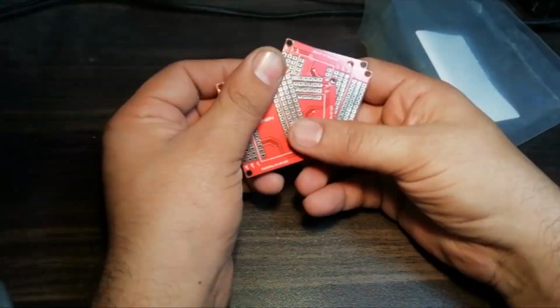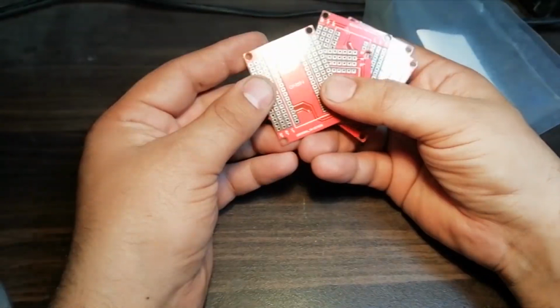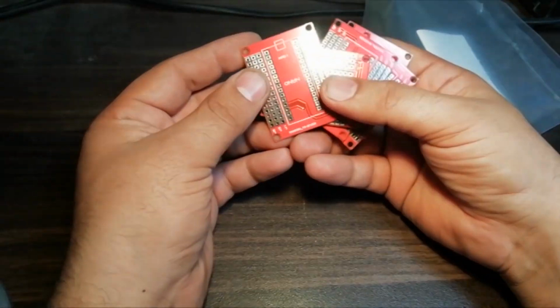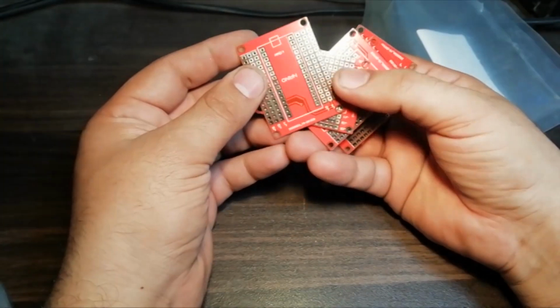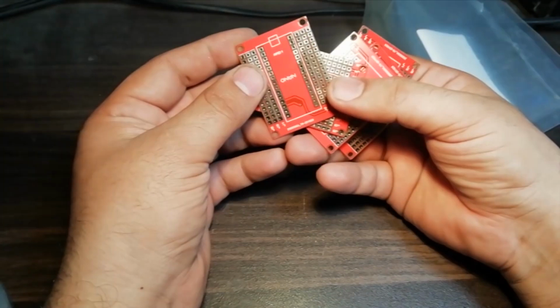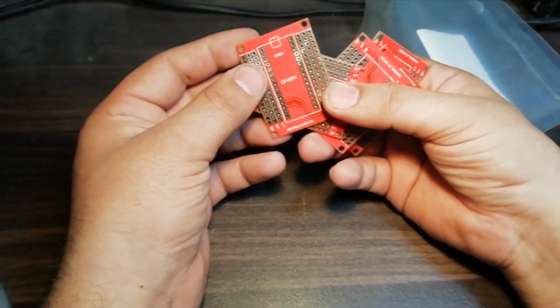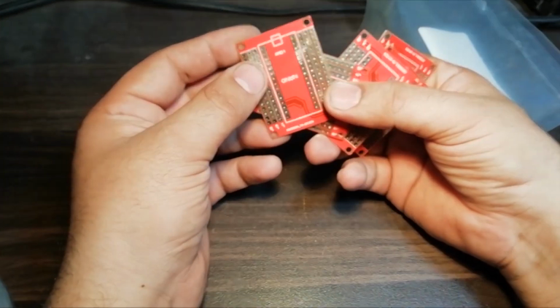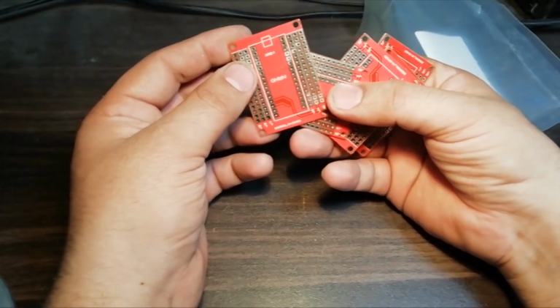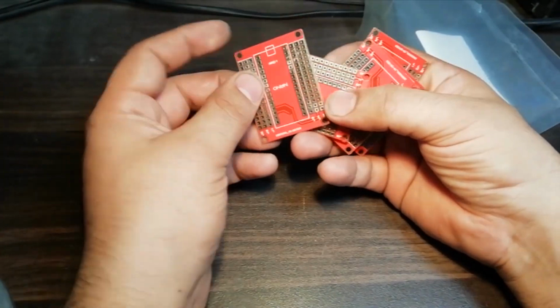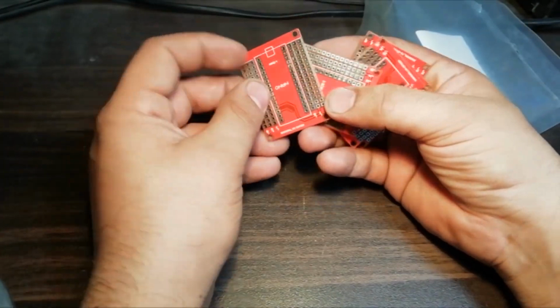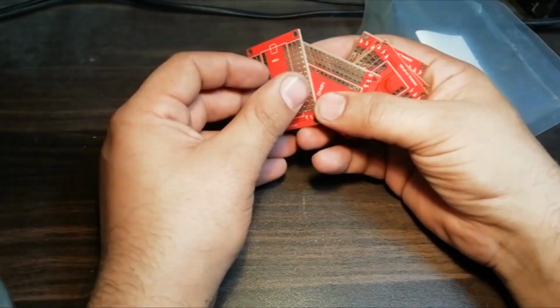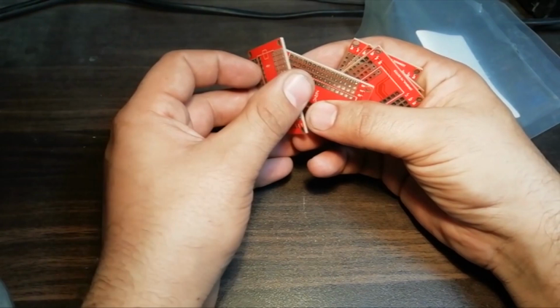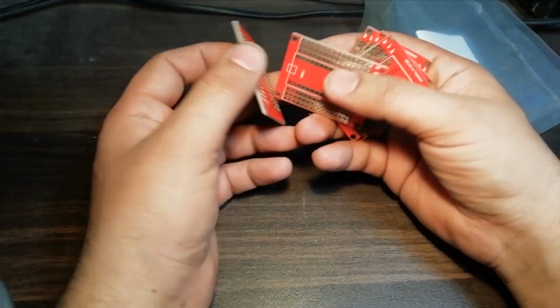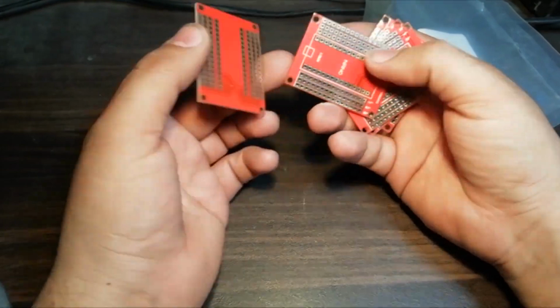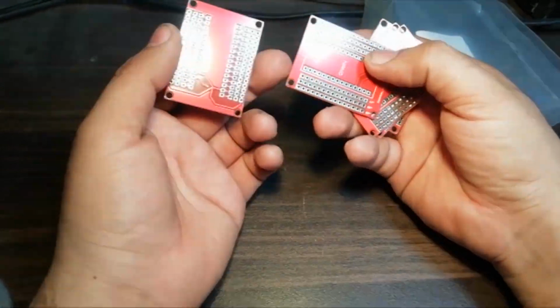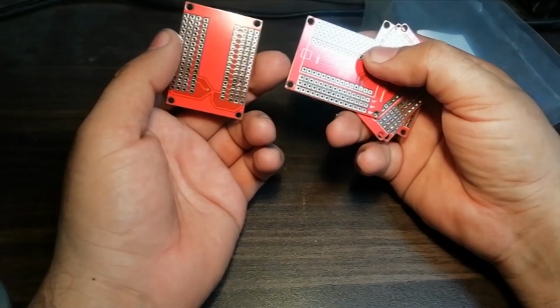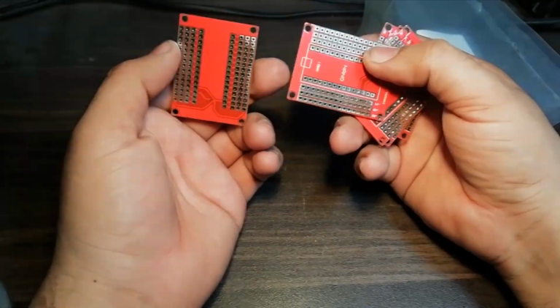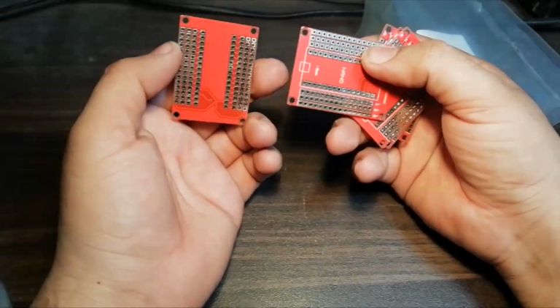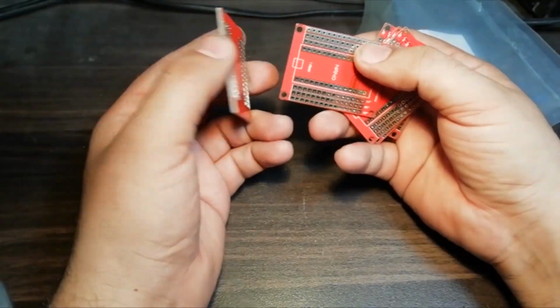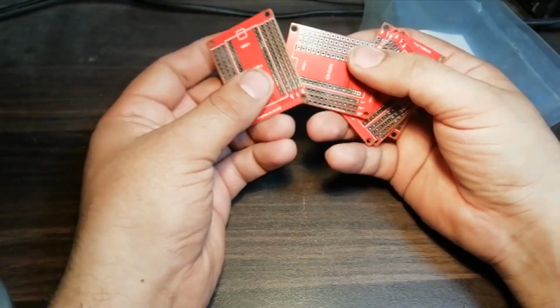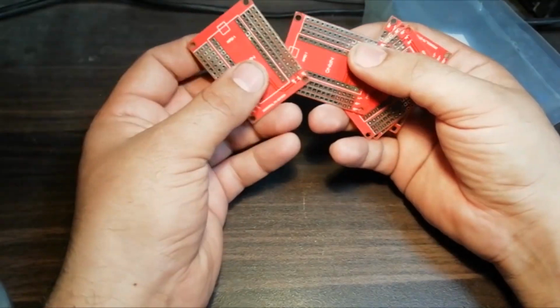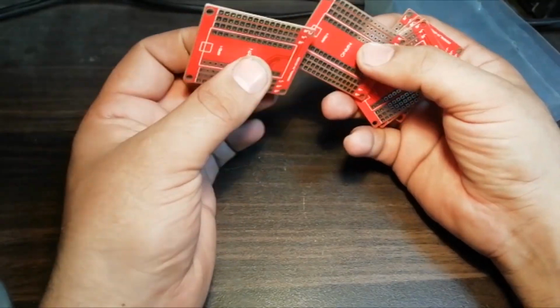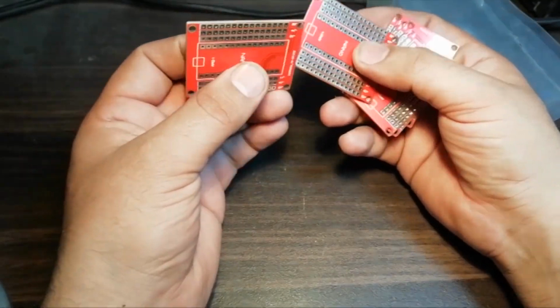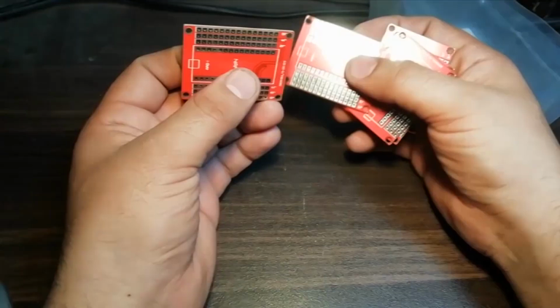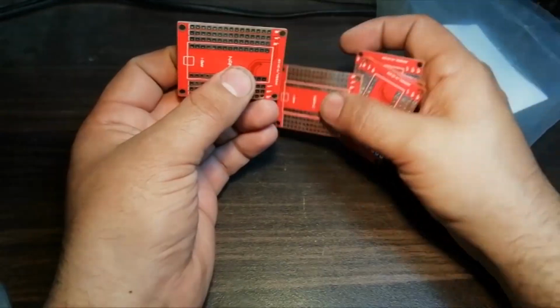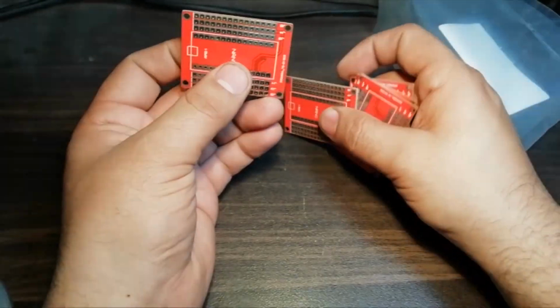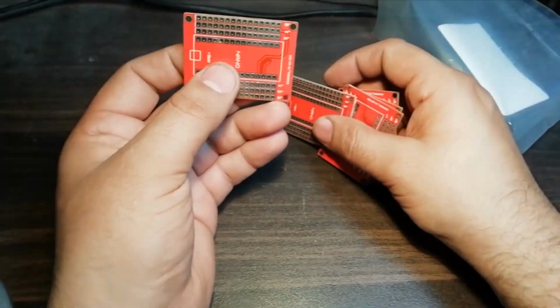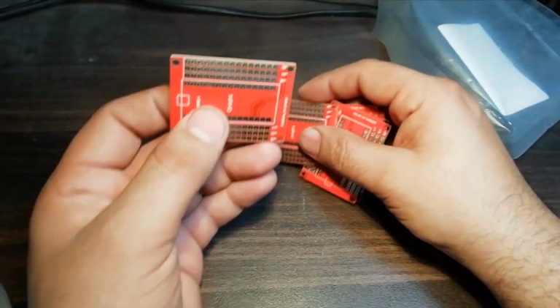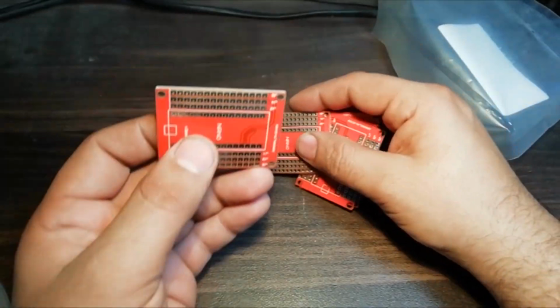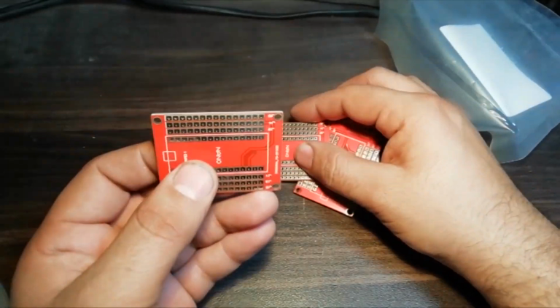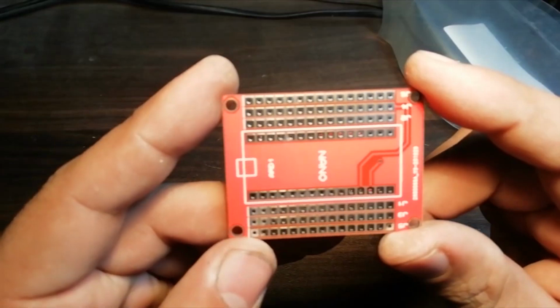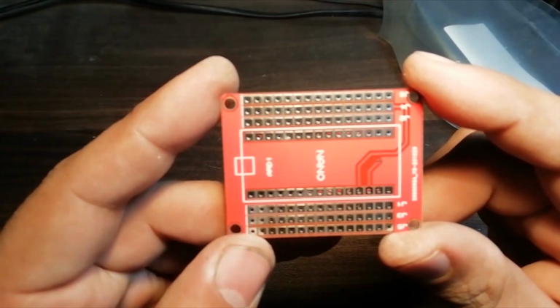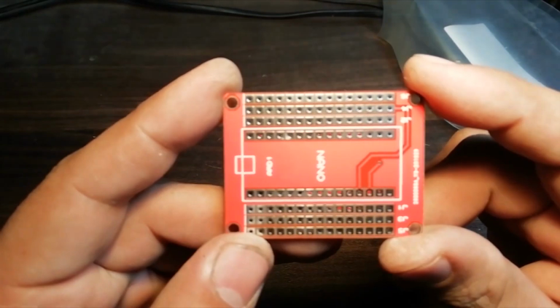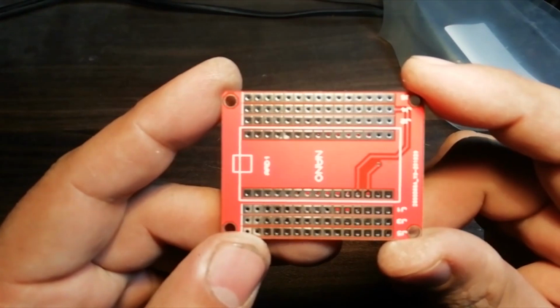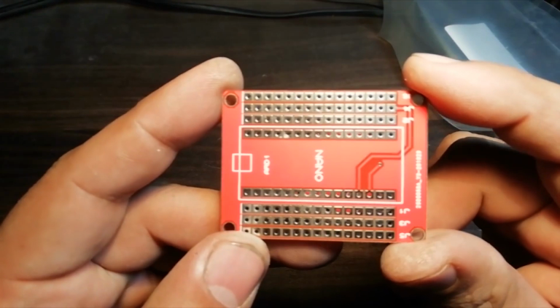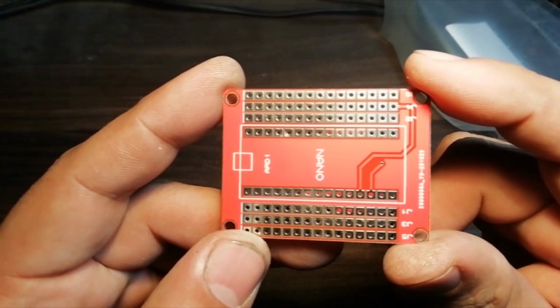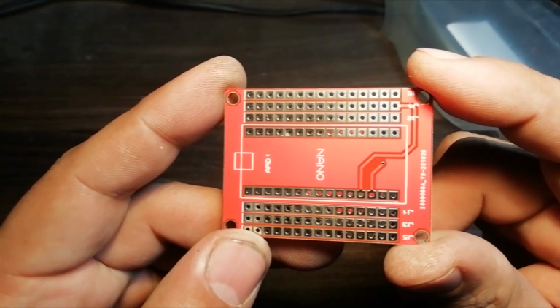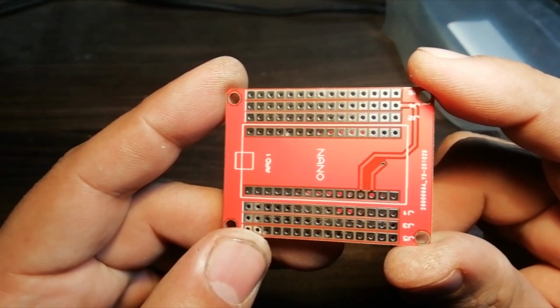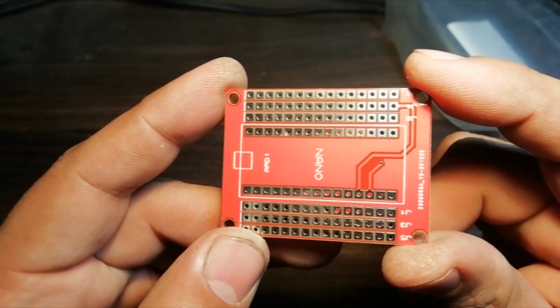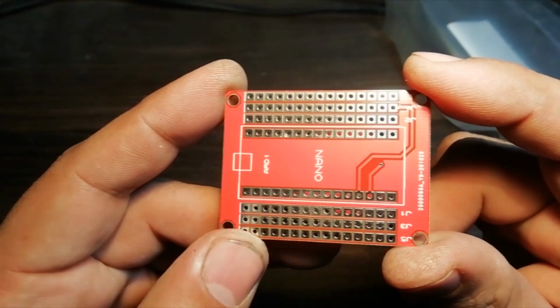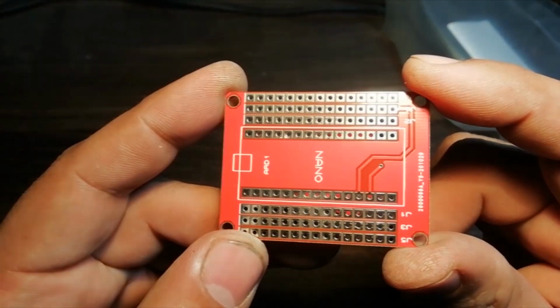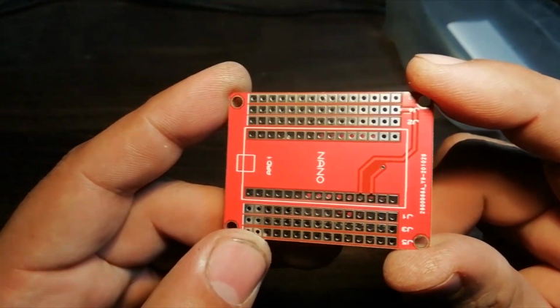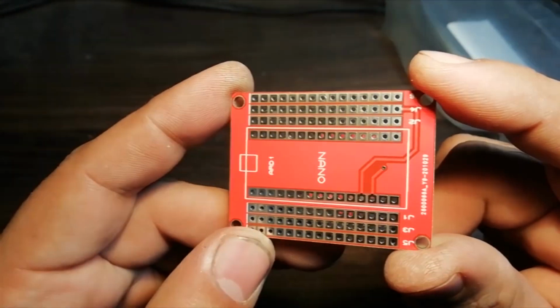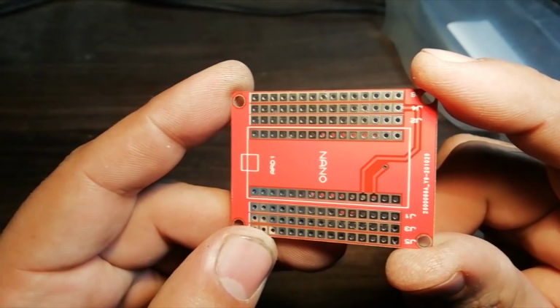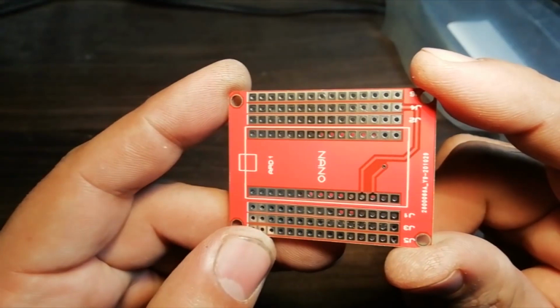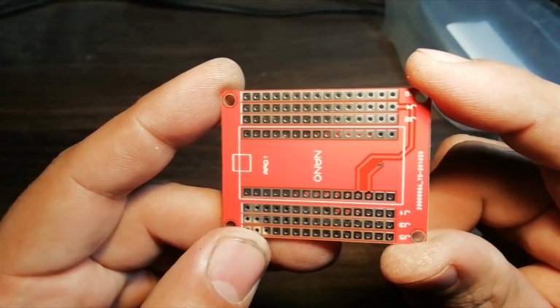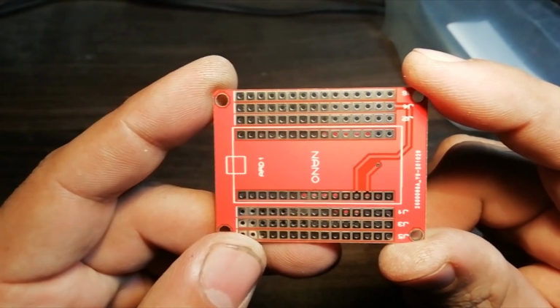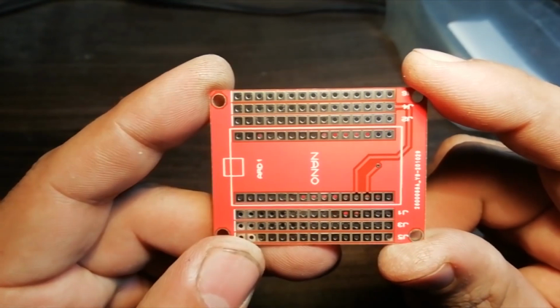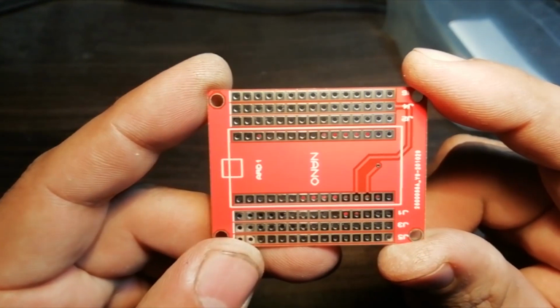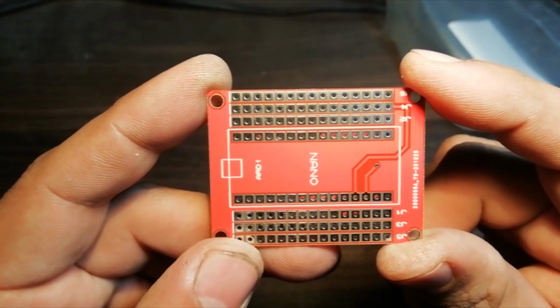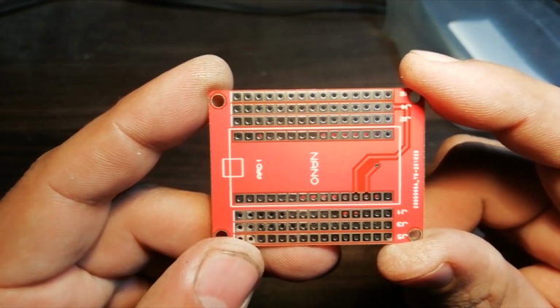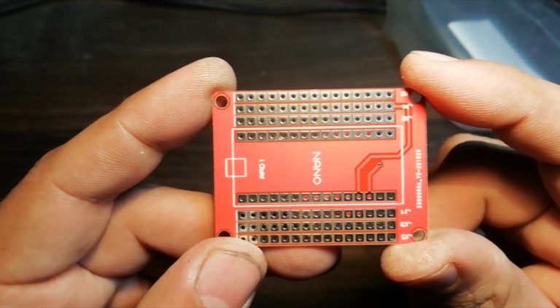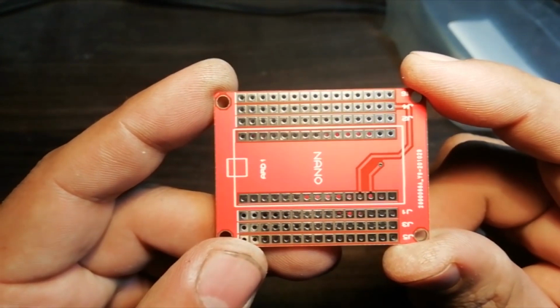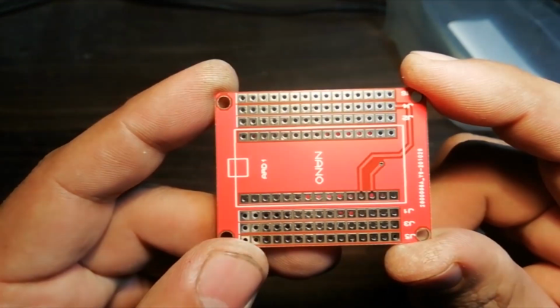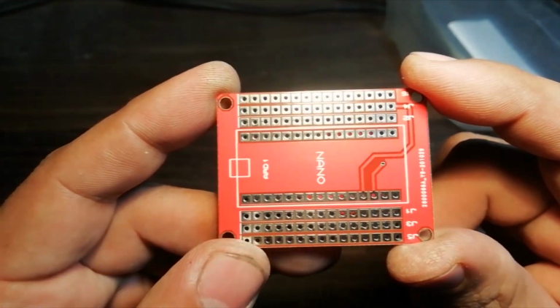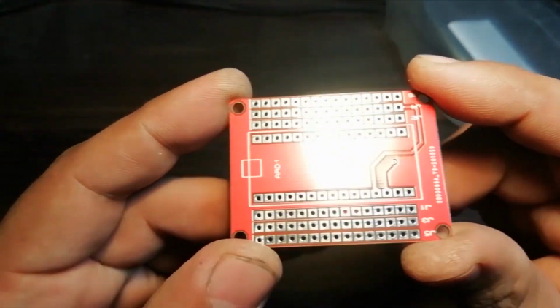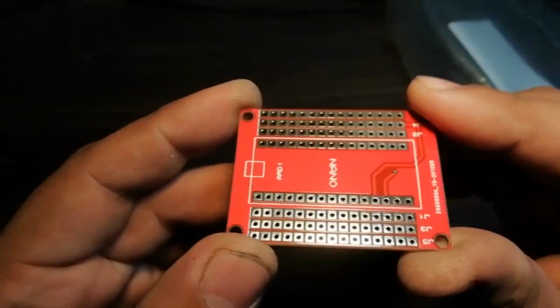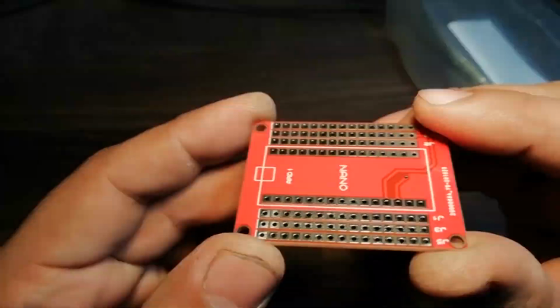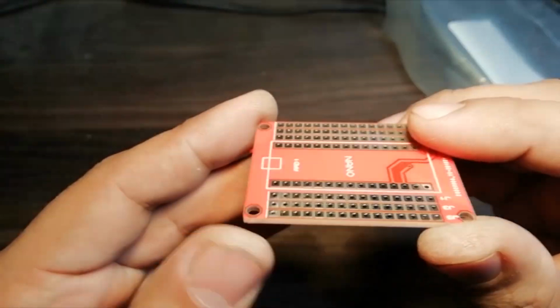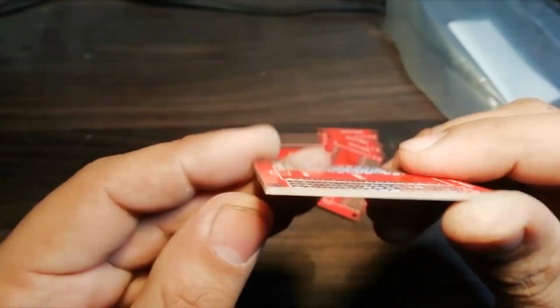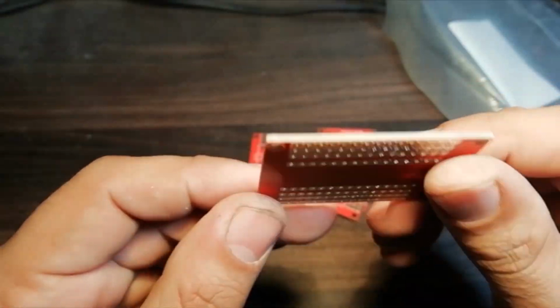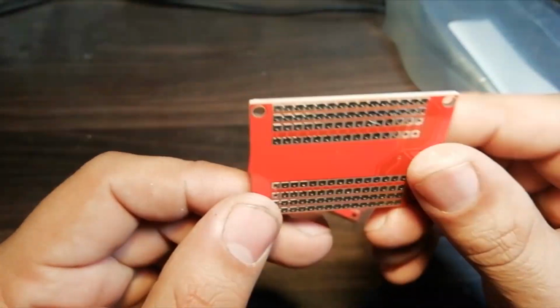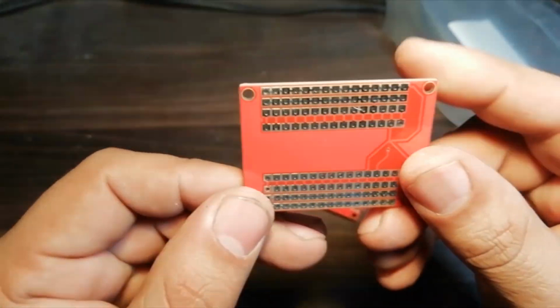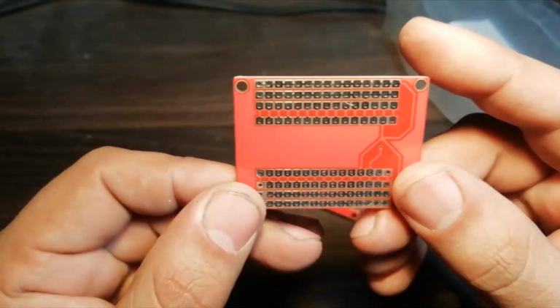Let's open up the parcel and look at the PCBs. So these are the PCBs. As you can see, the PCB quality is excellent. Silk screen, solder mask, everything is perfect.